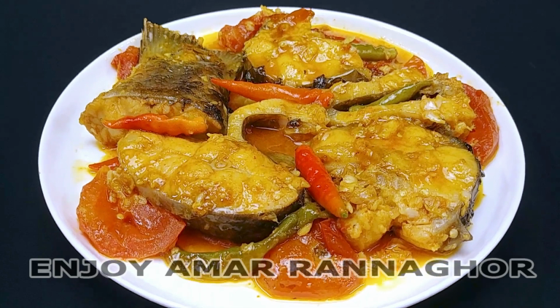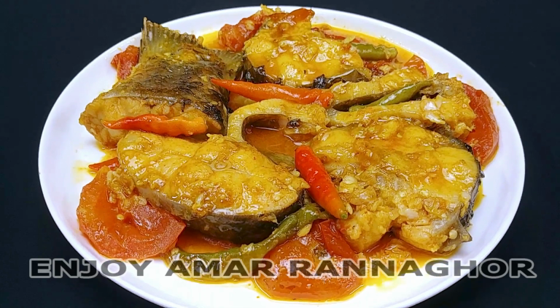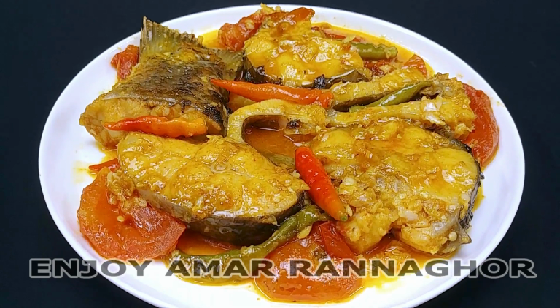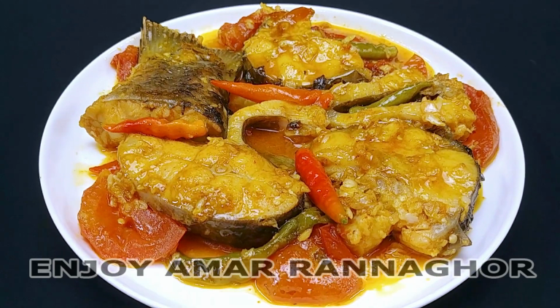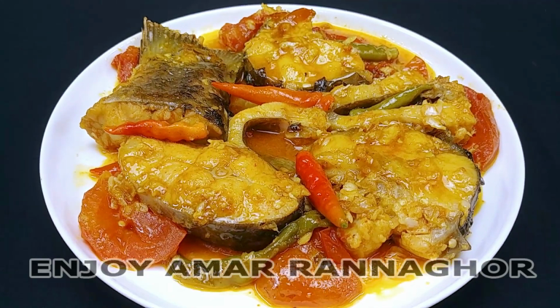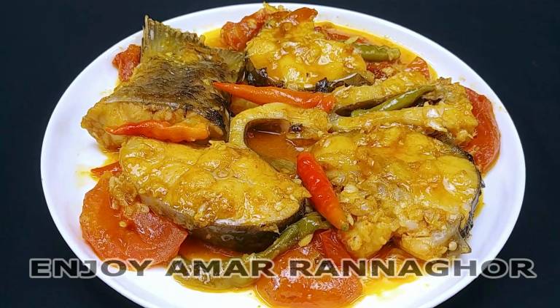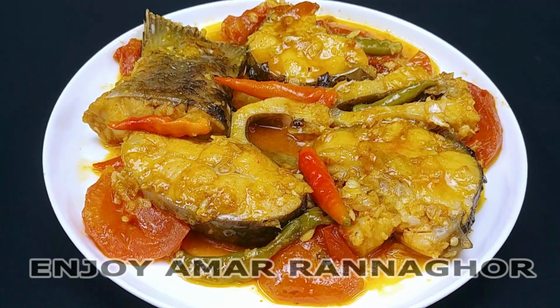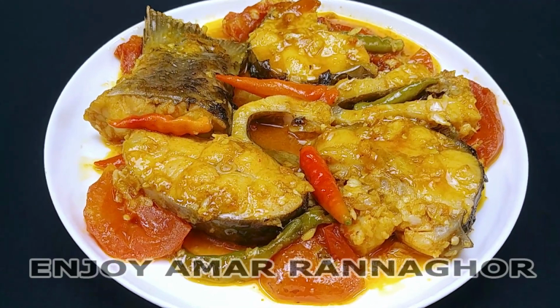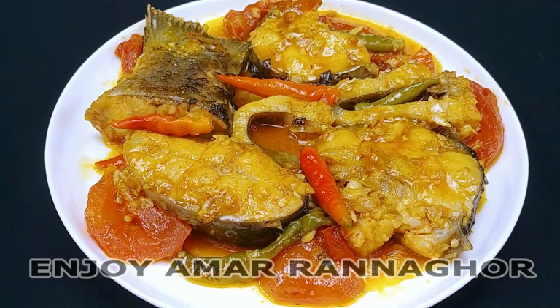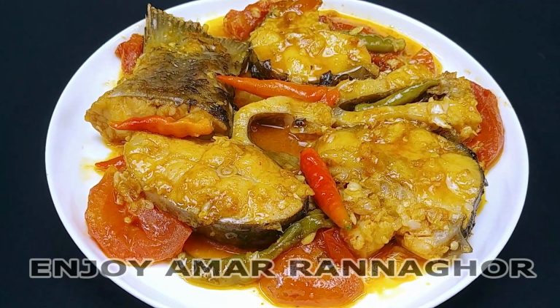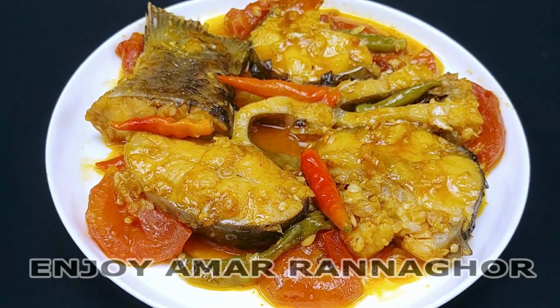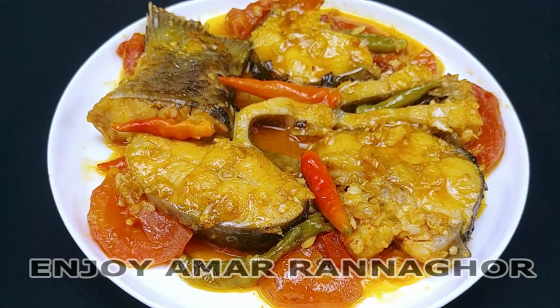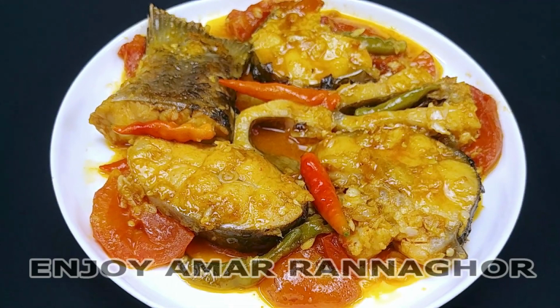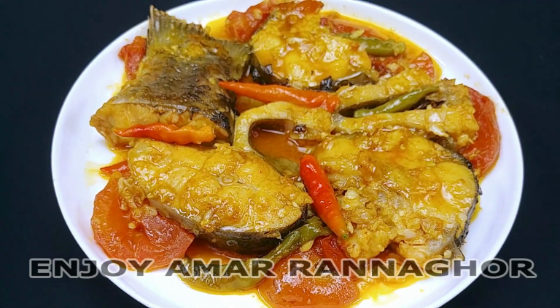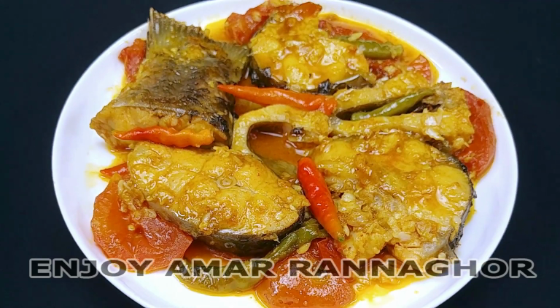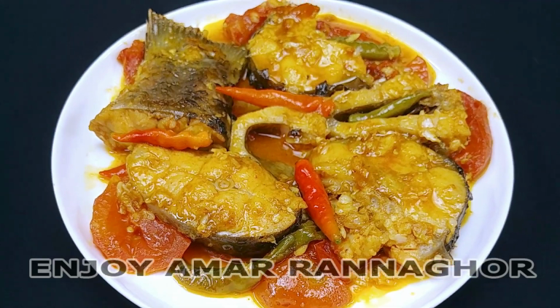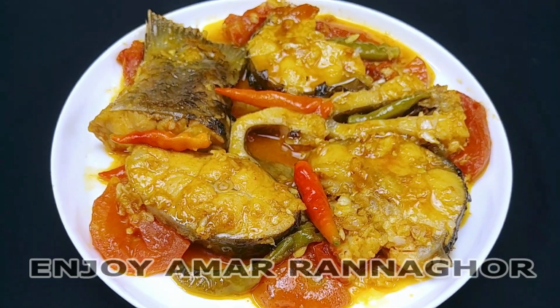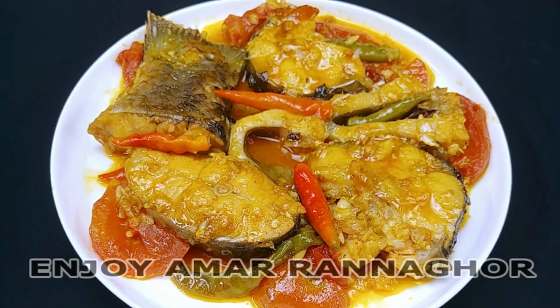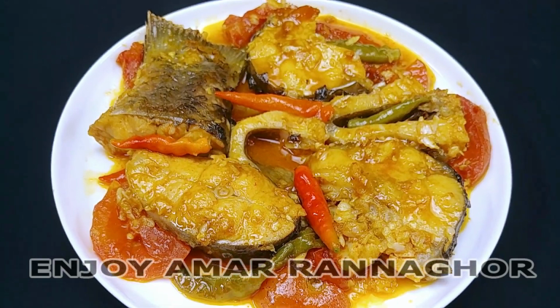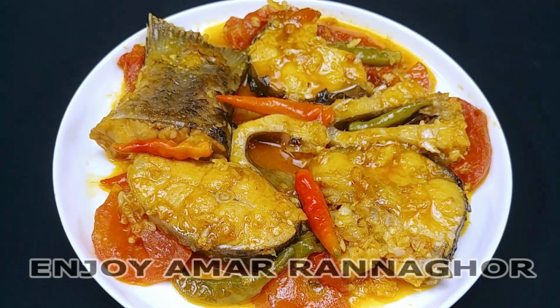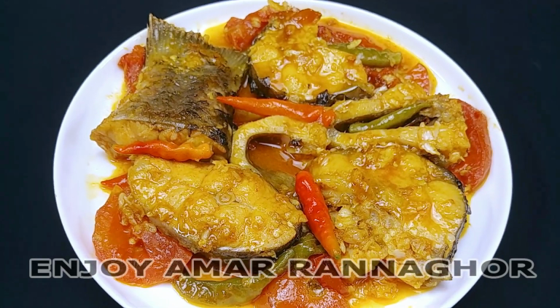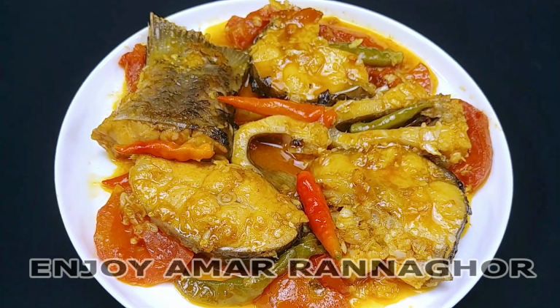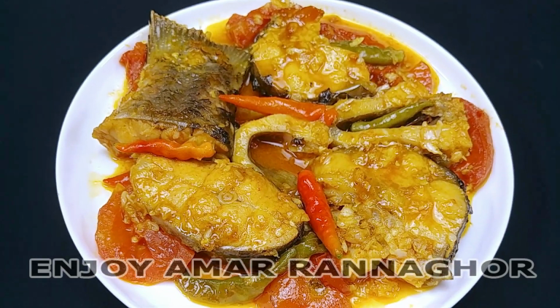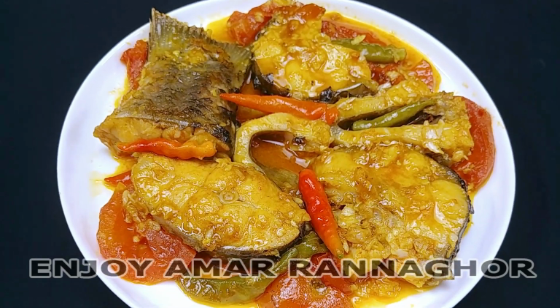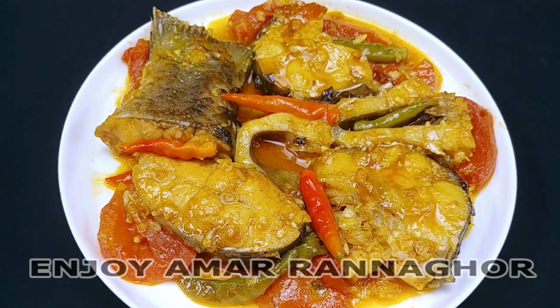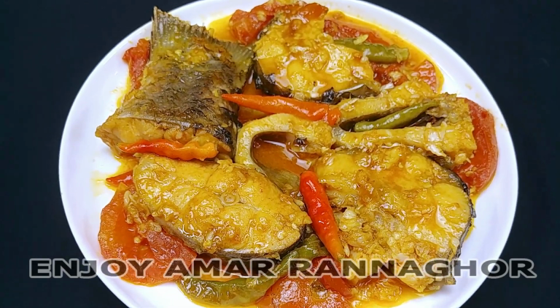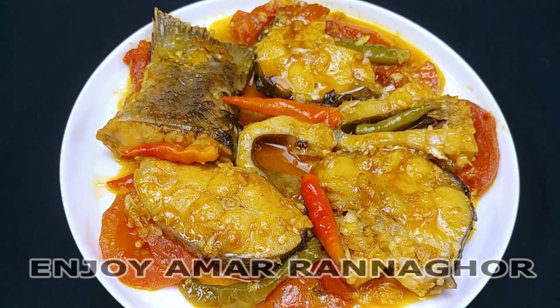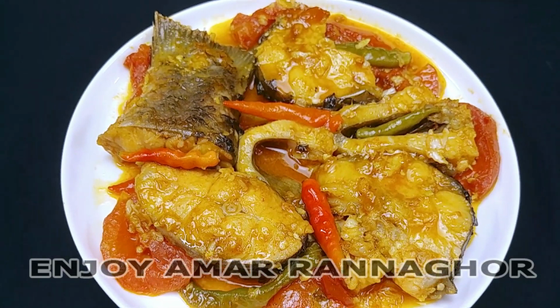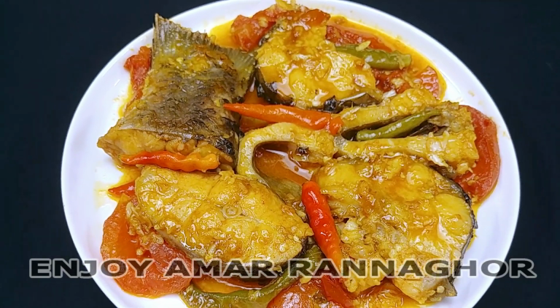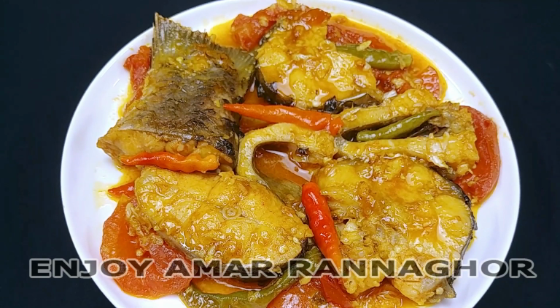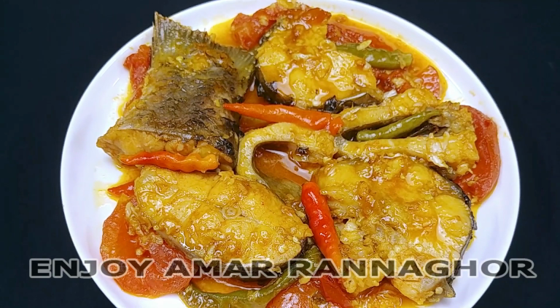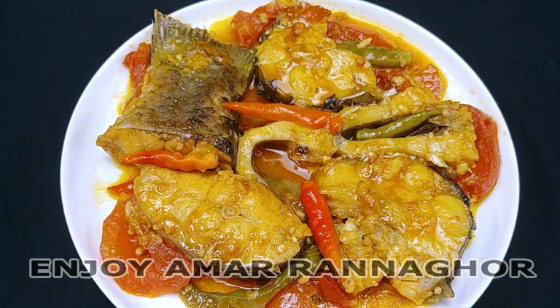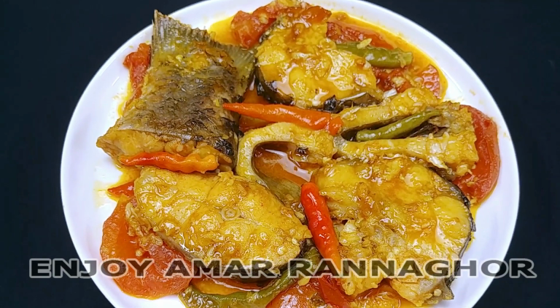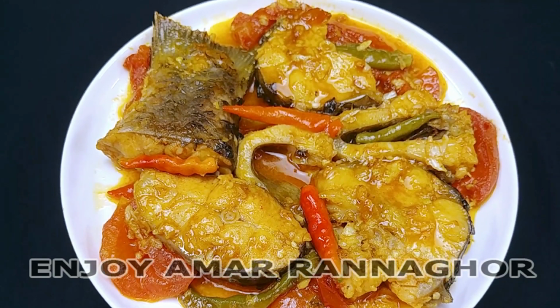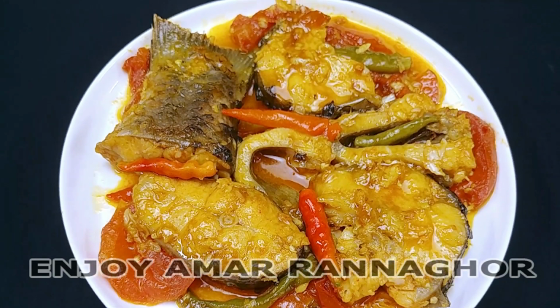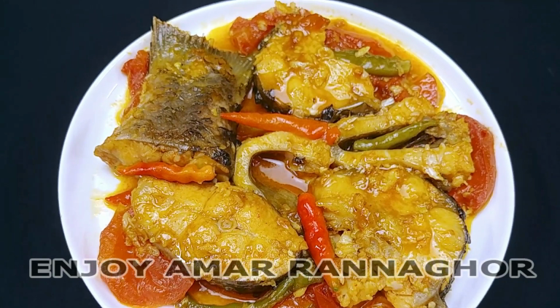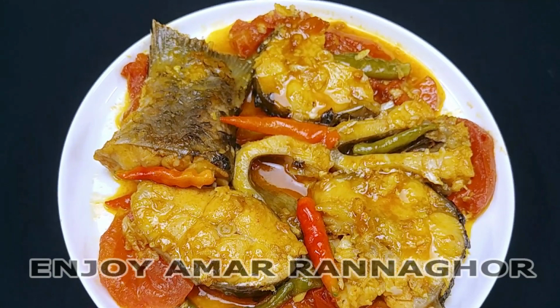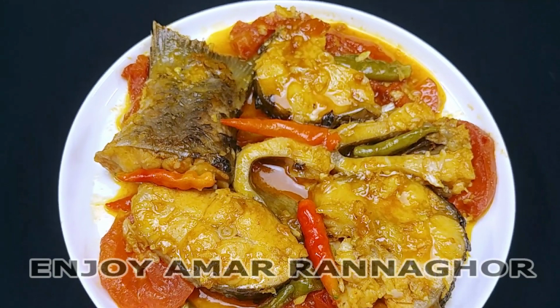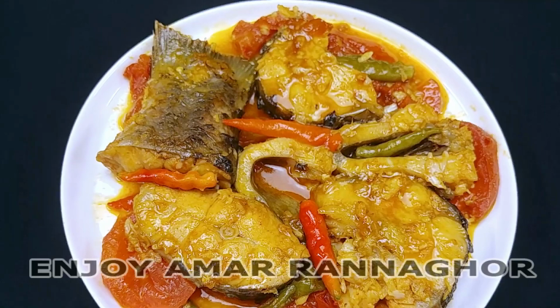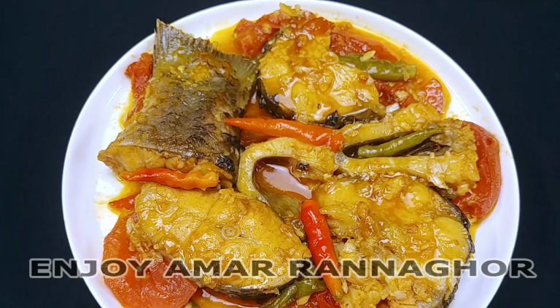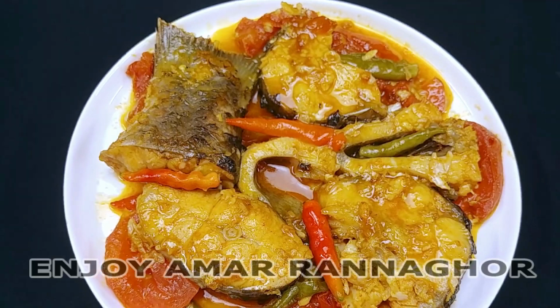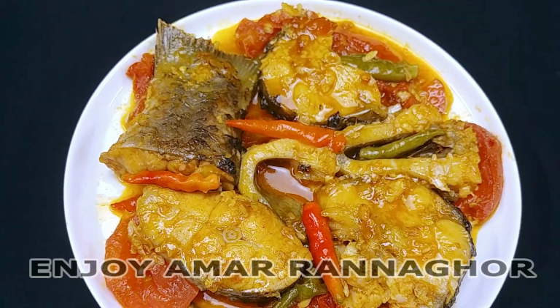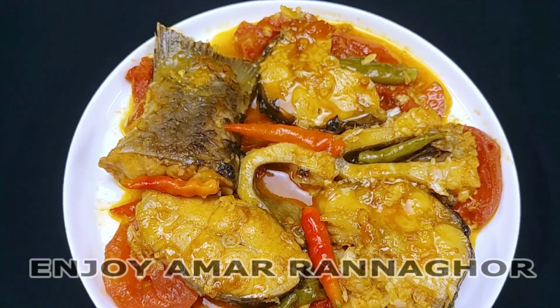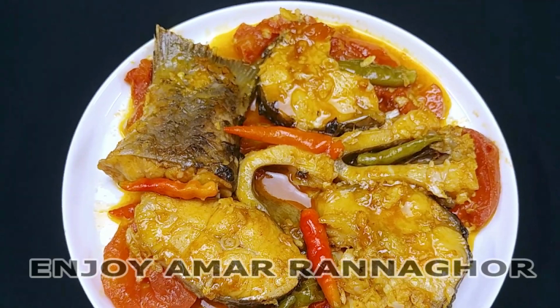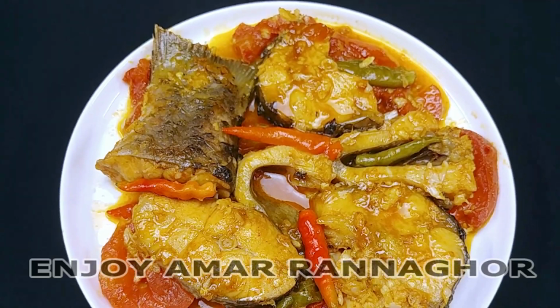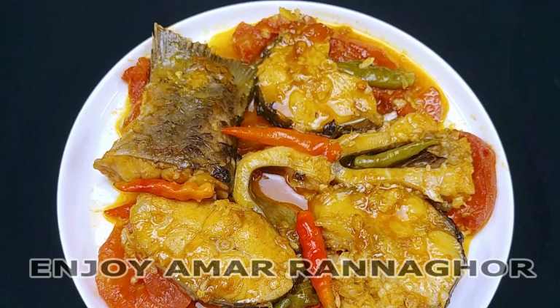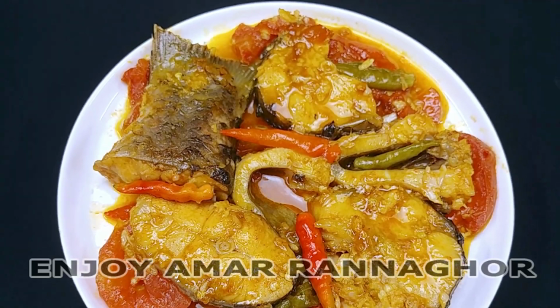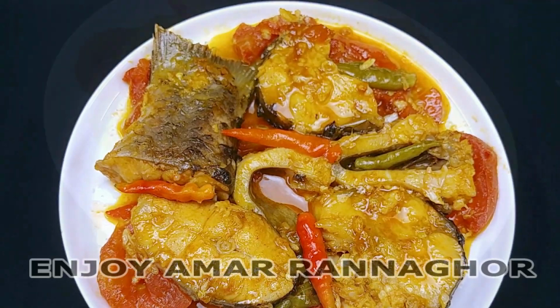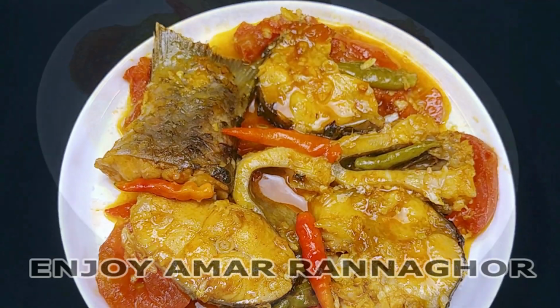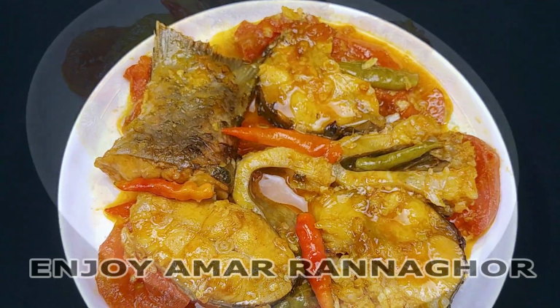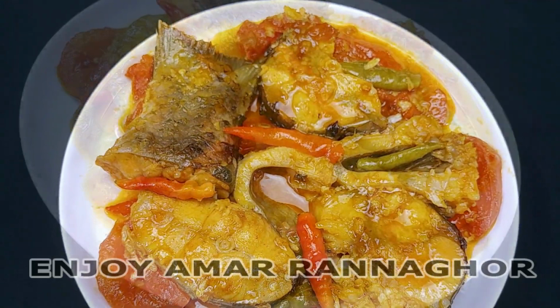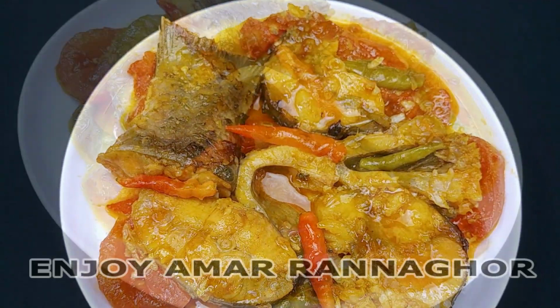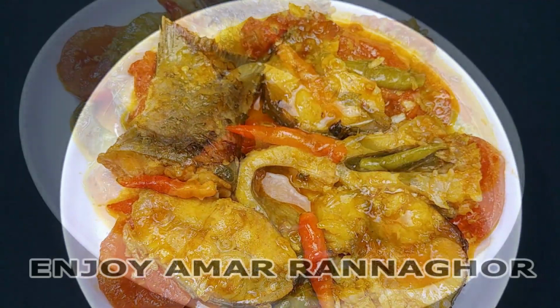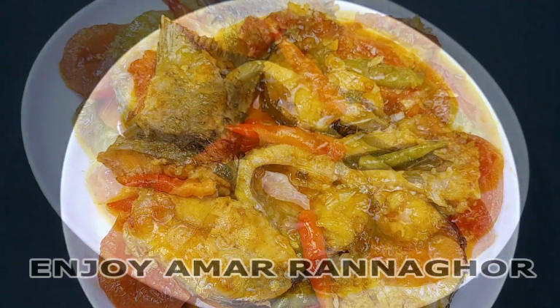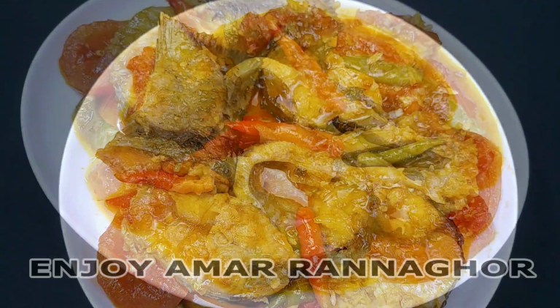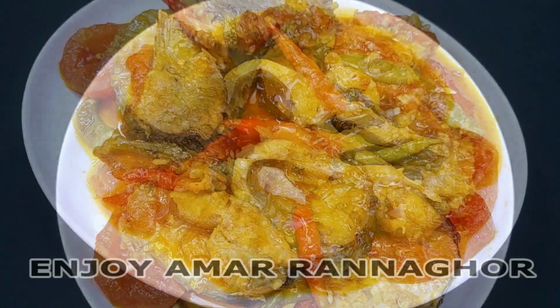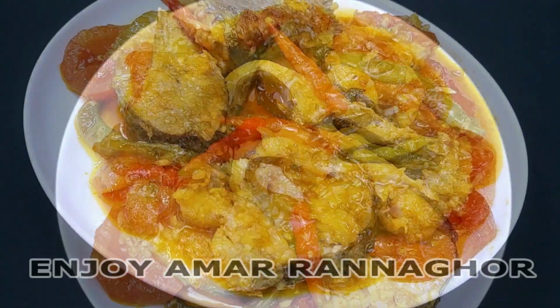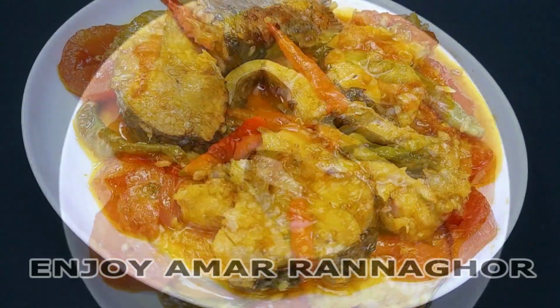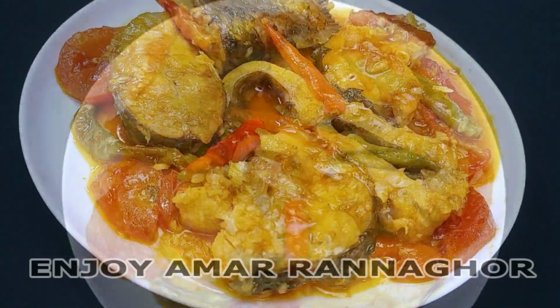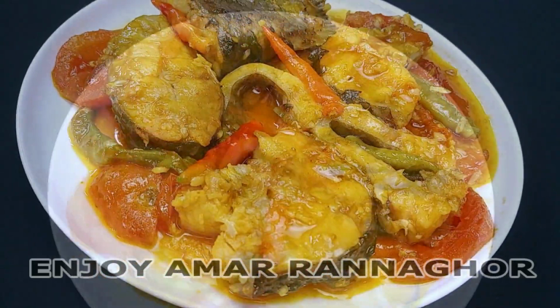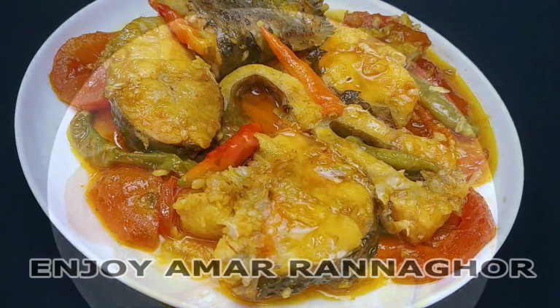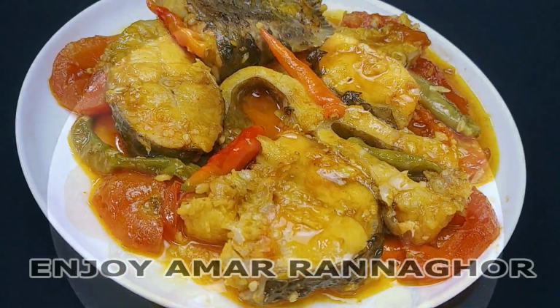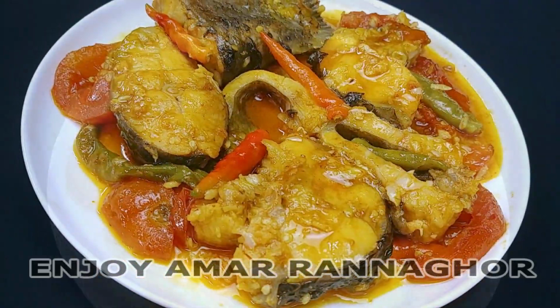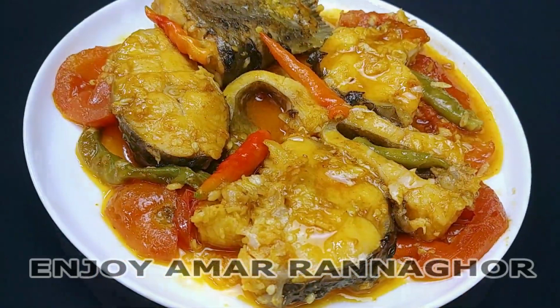Assalamualaikum. I am making Naga fish curry, meaning an Indian Naga lander recipe. It's a very good recipe.